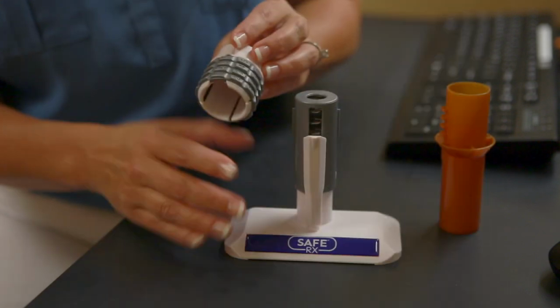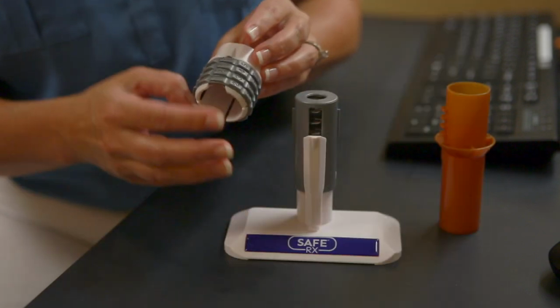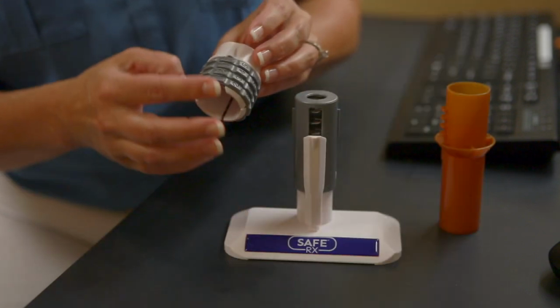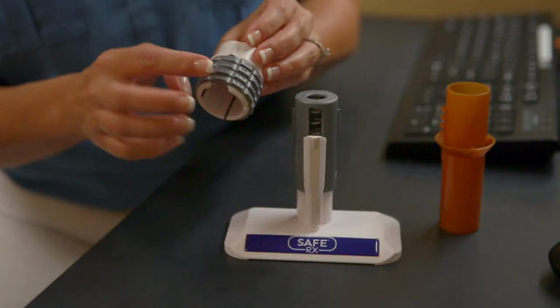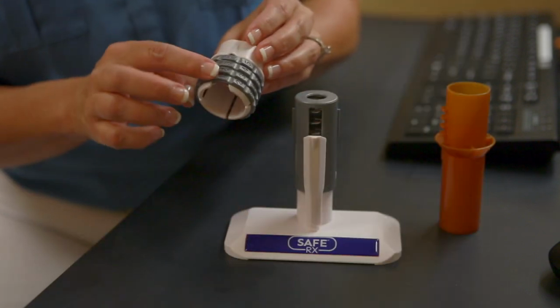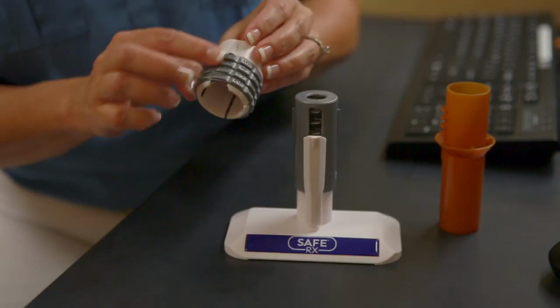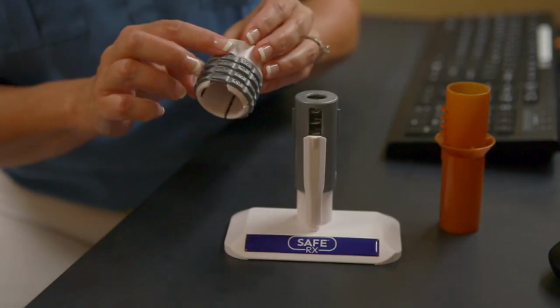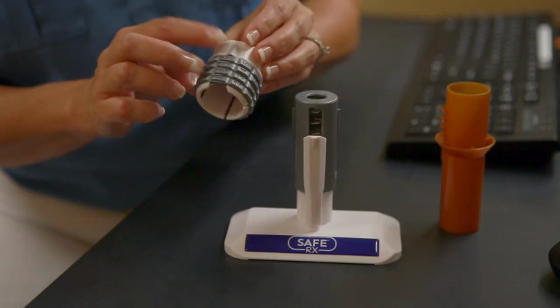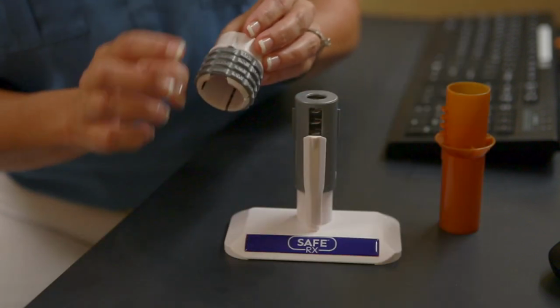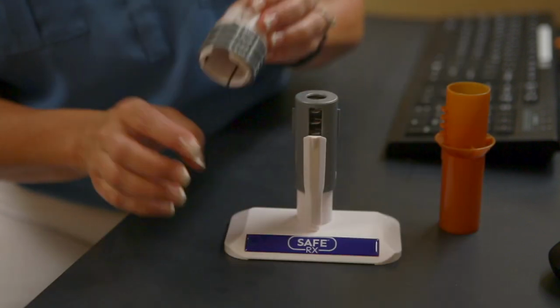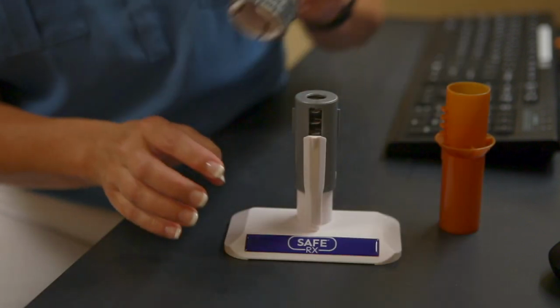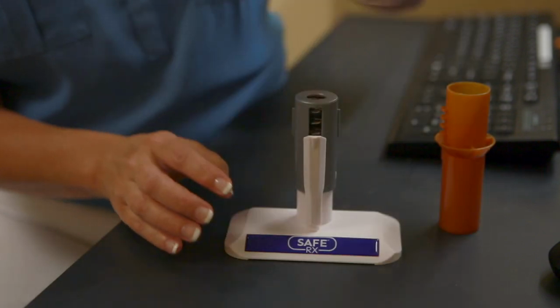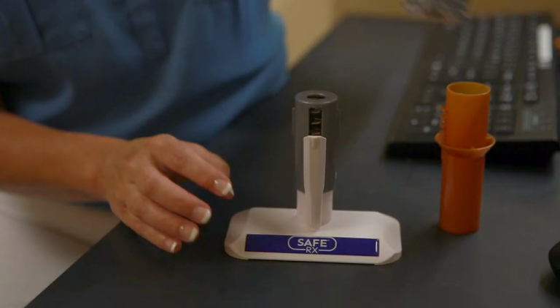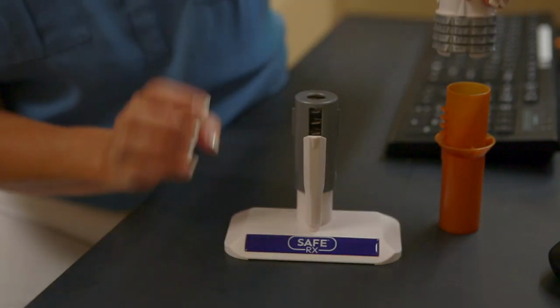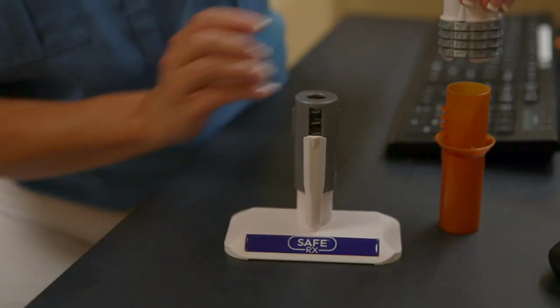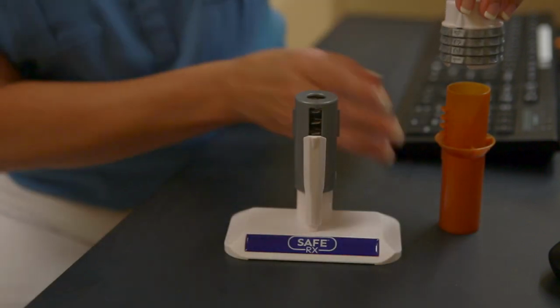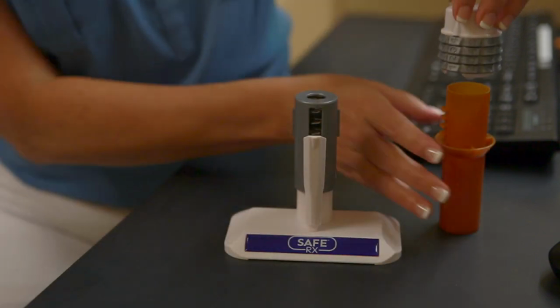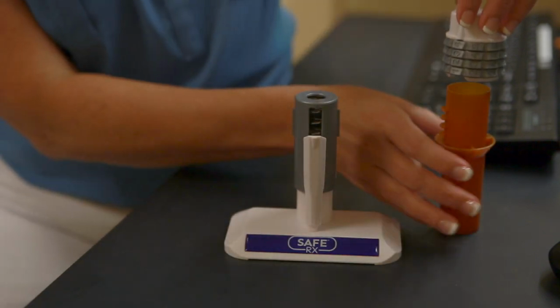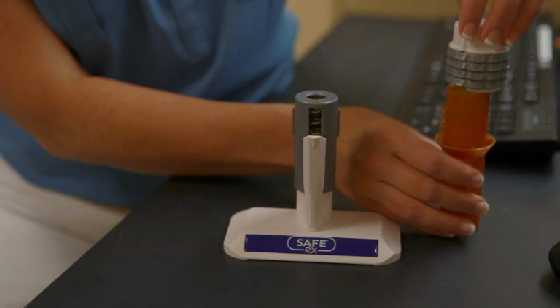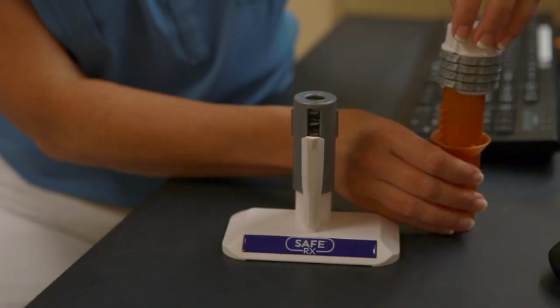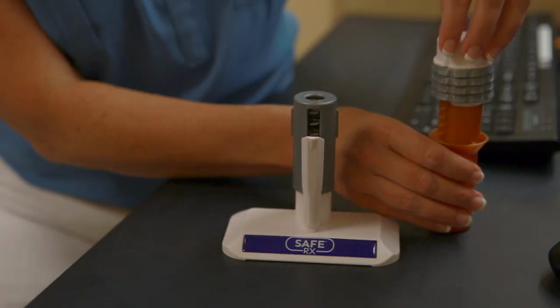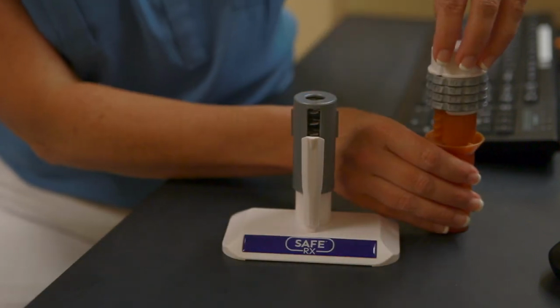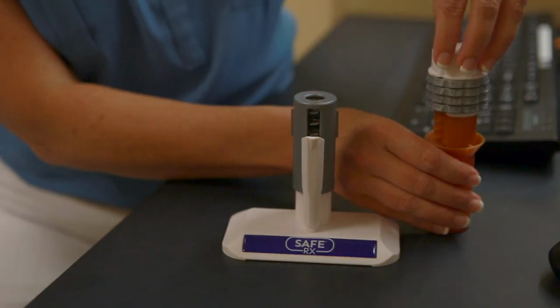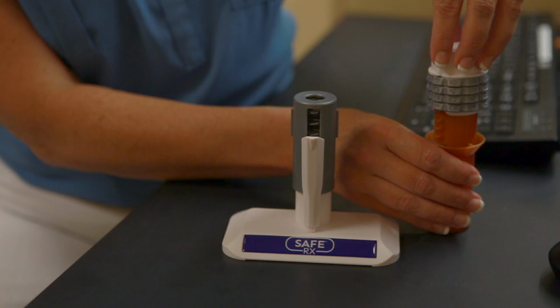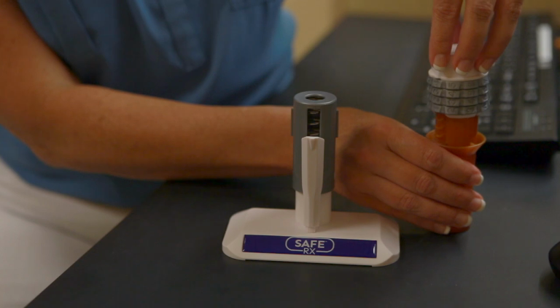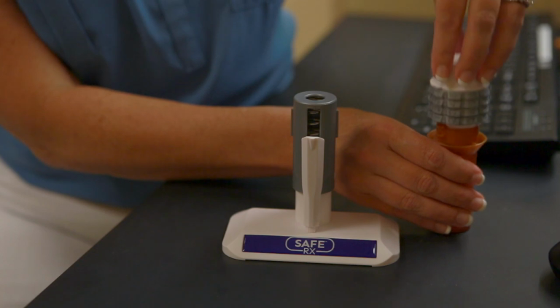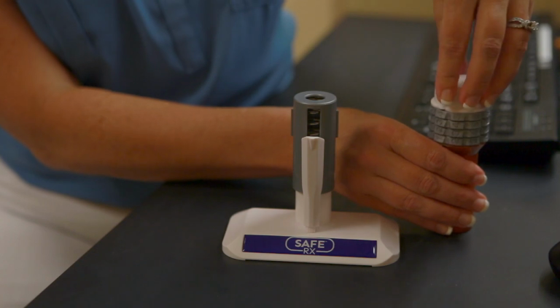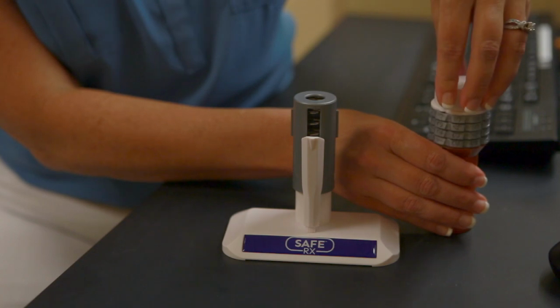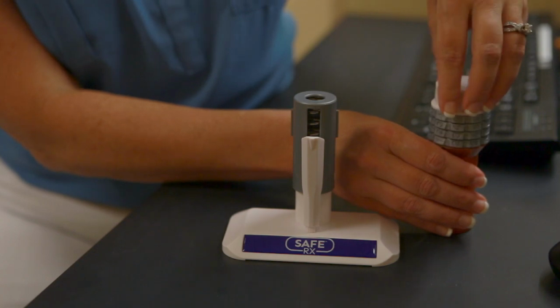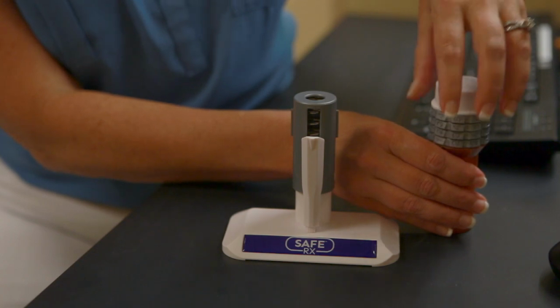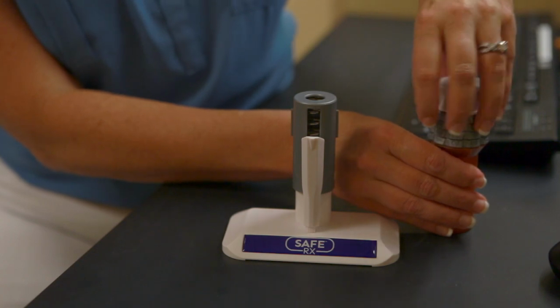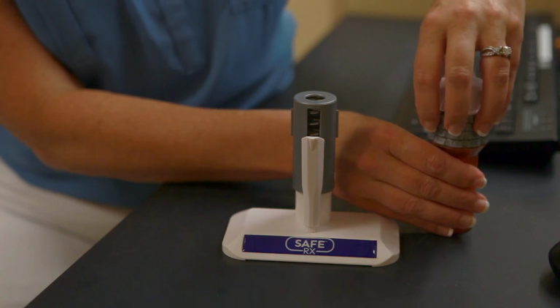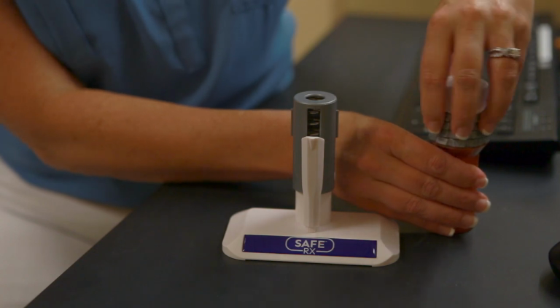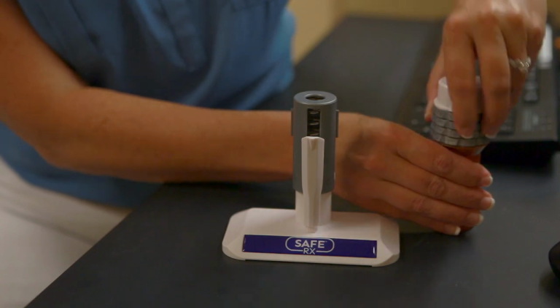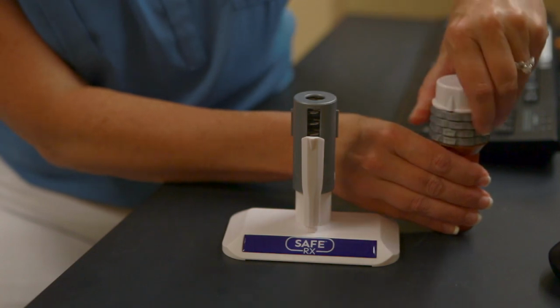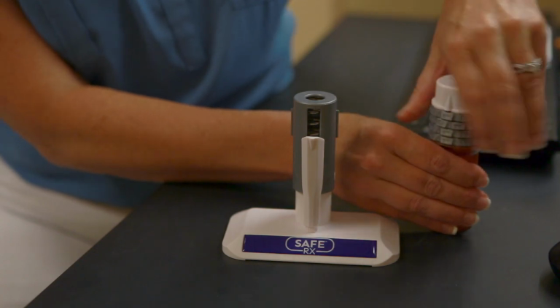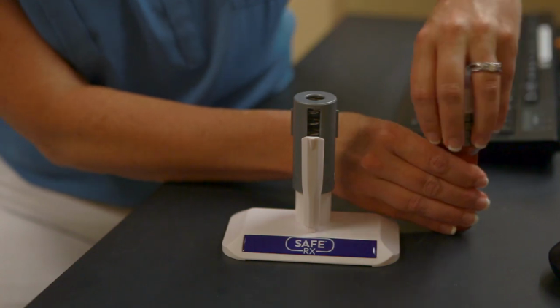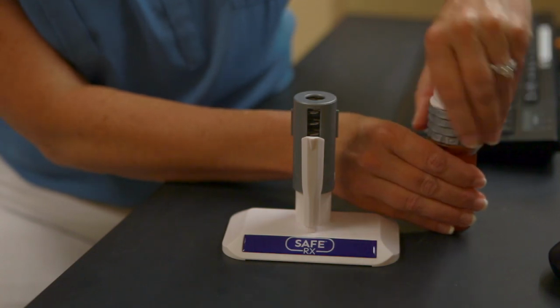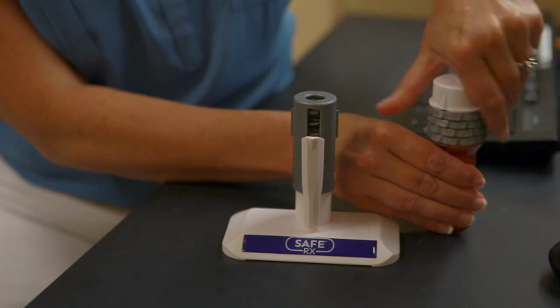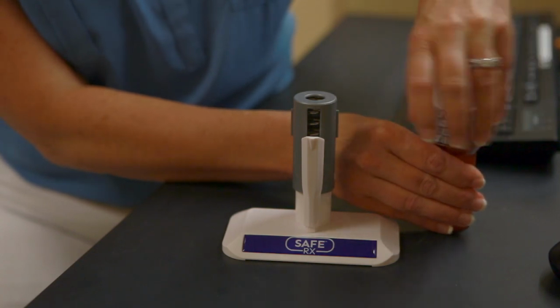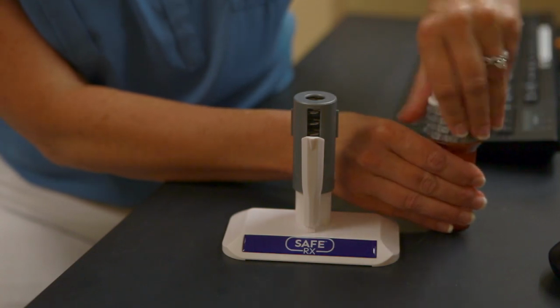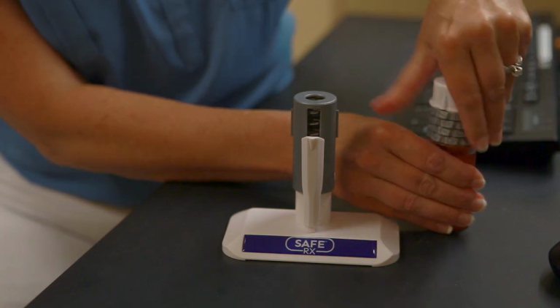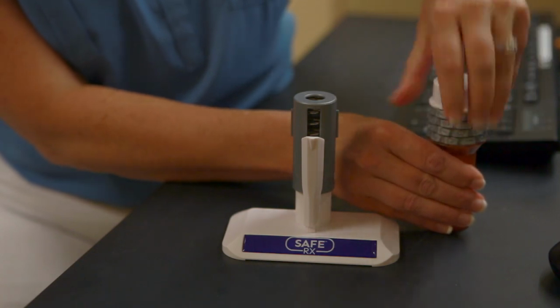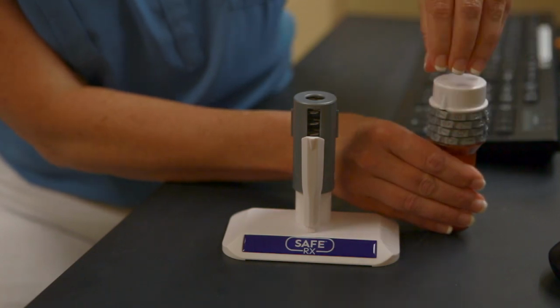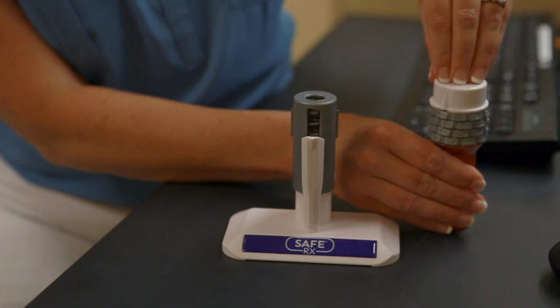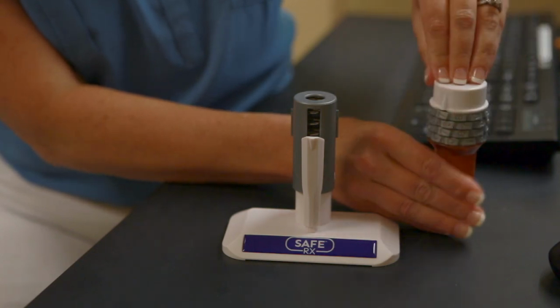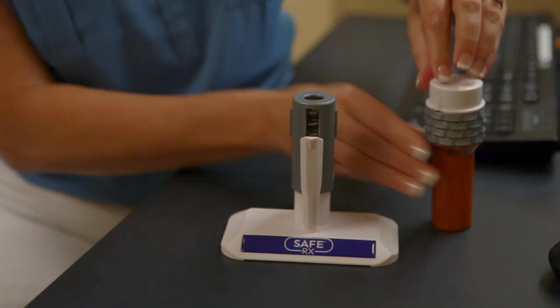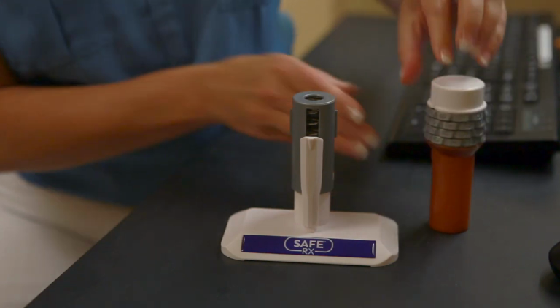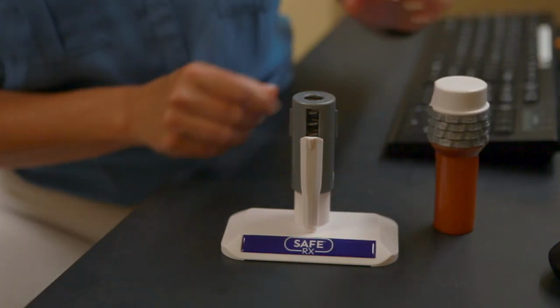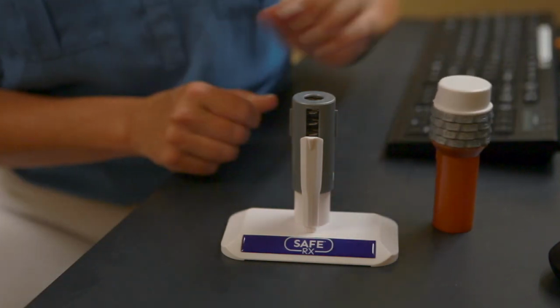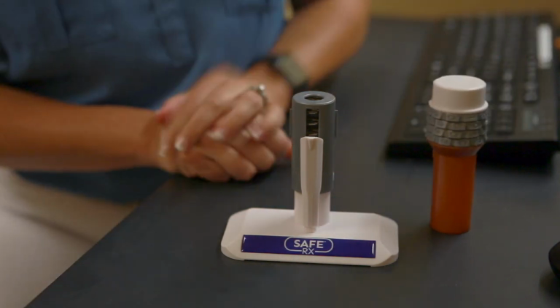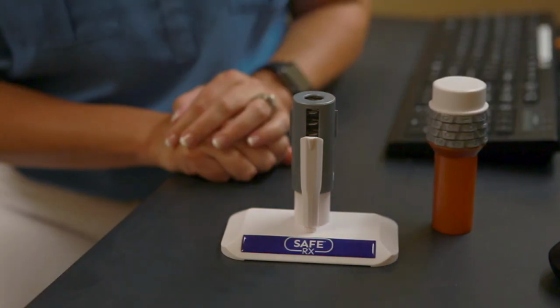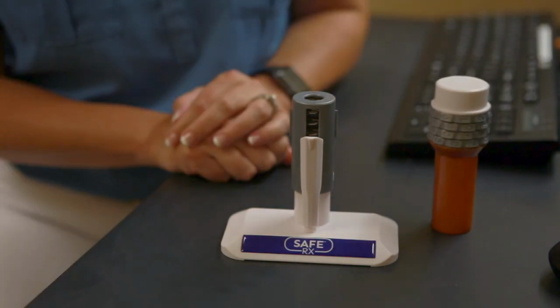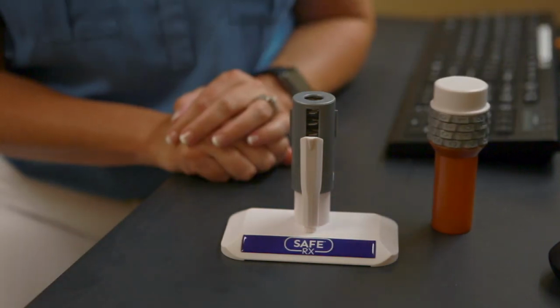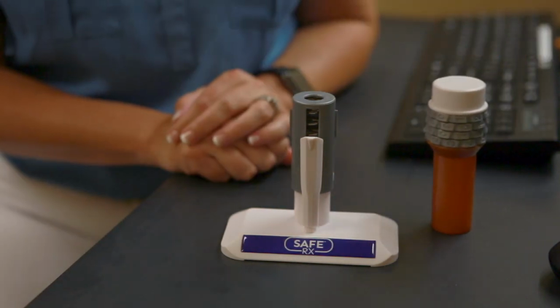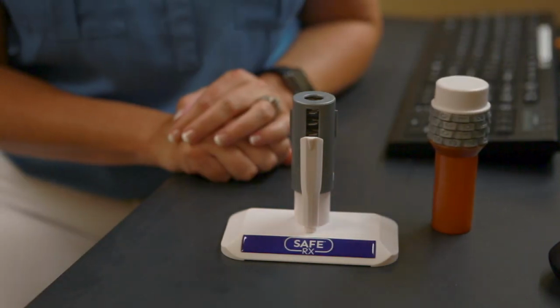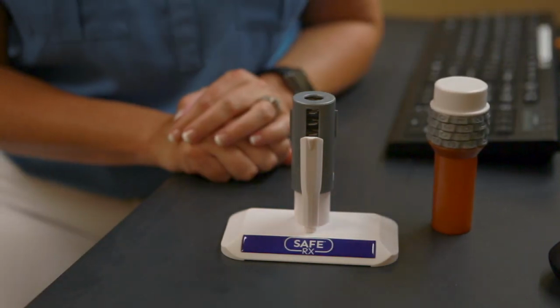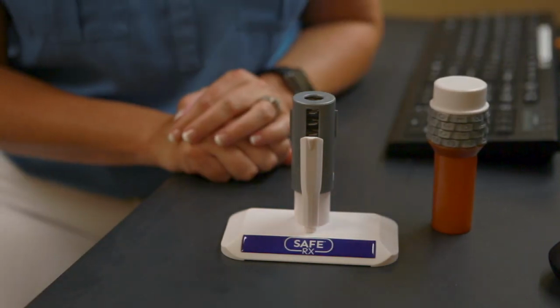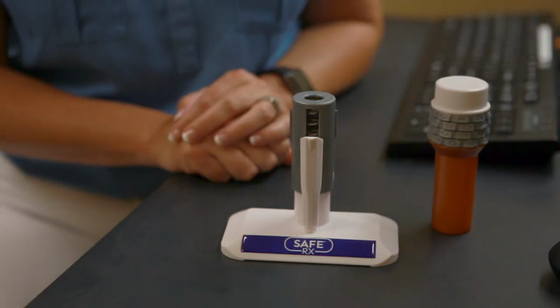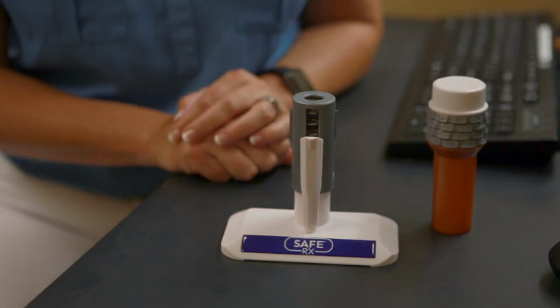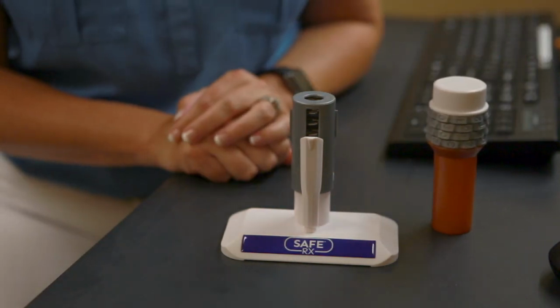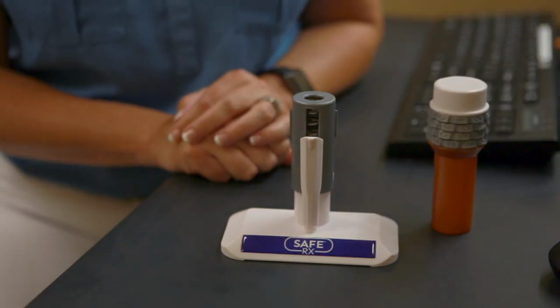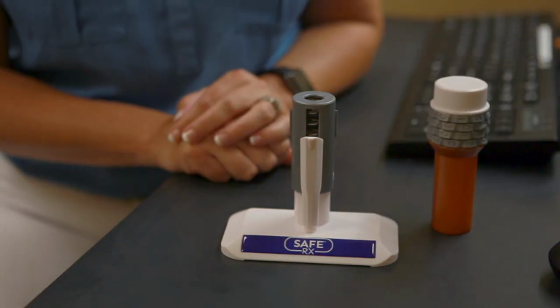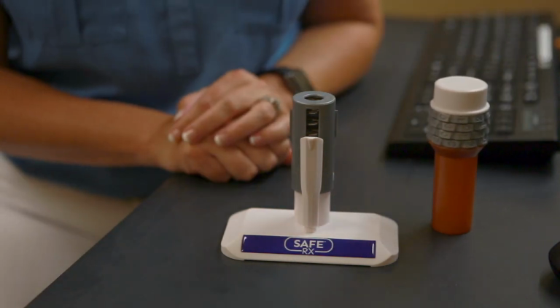Once you've set that, you stick it right here on the bottle, twist, and you're all done. That's as simple as that is.